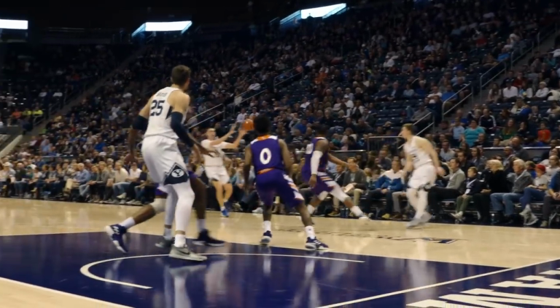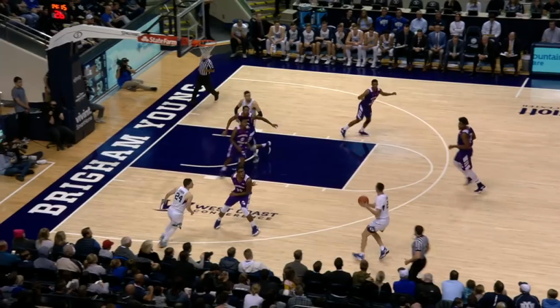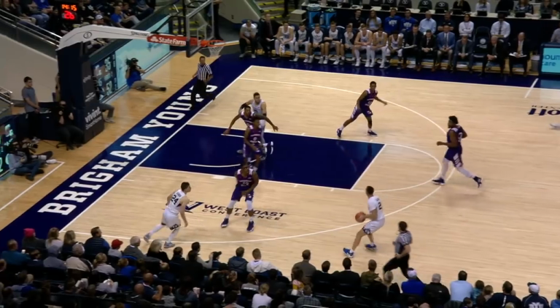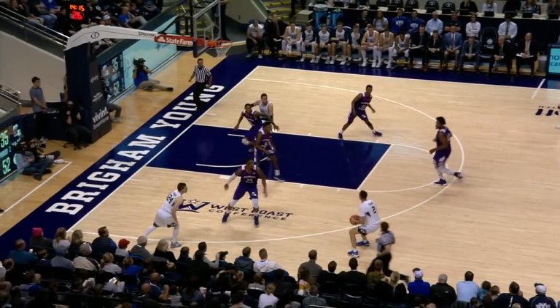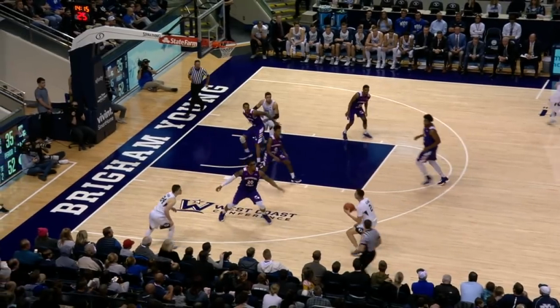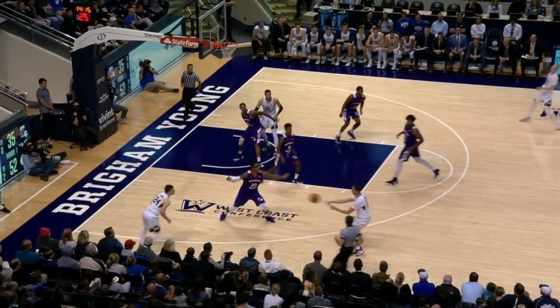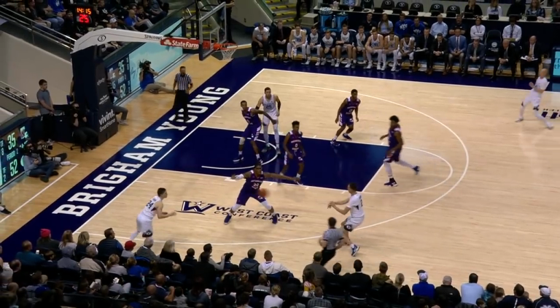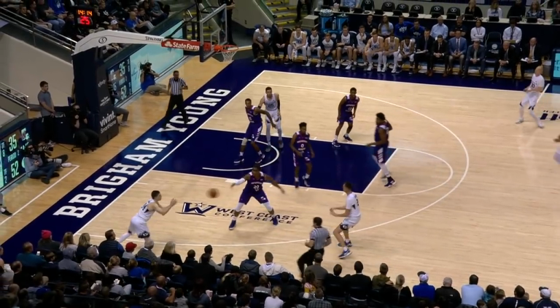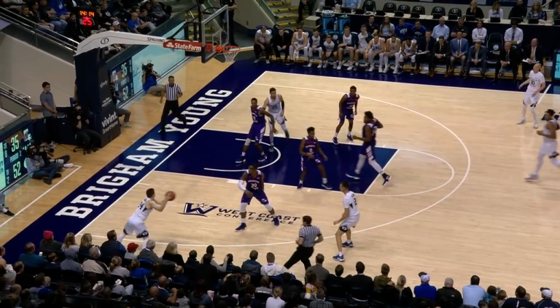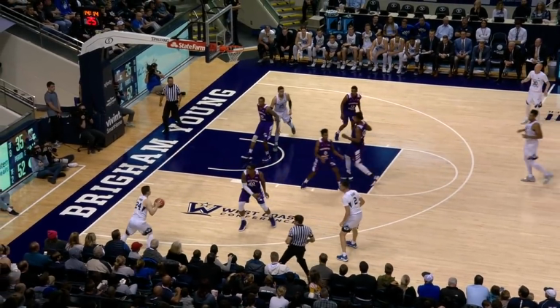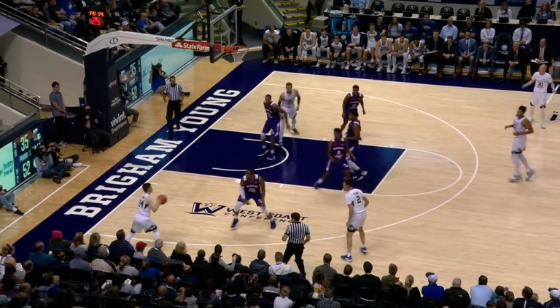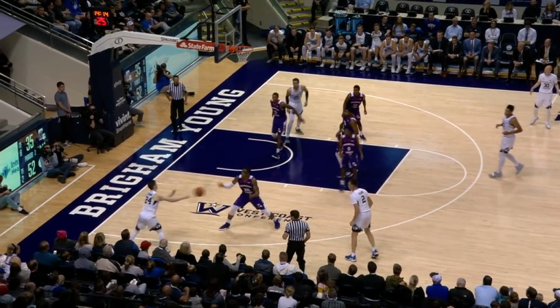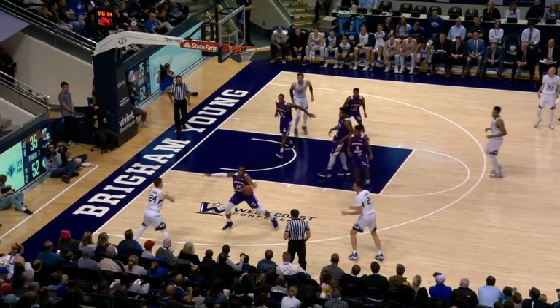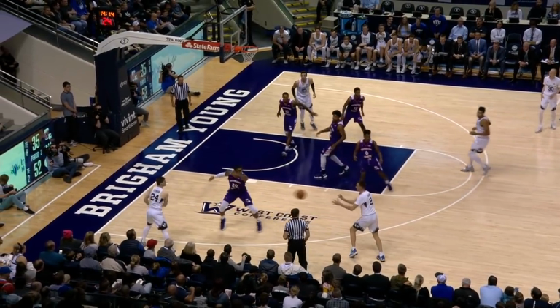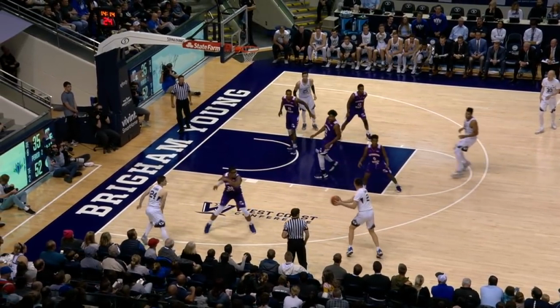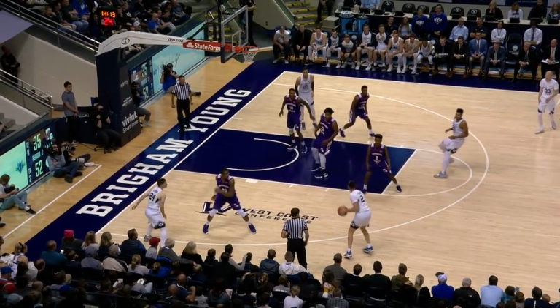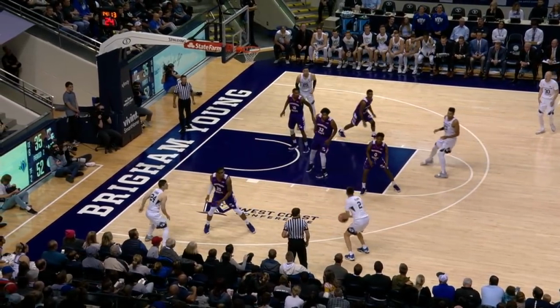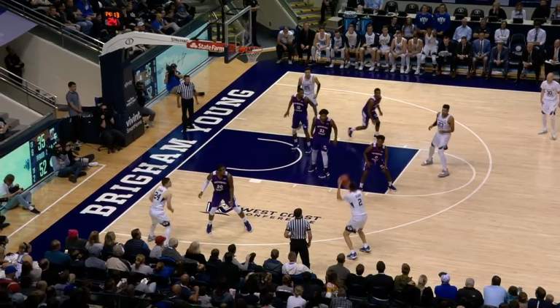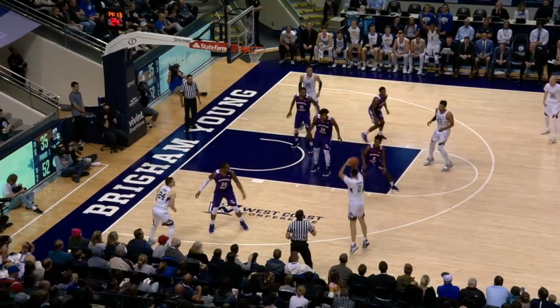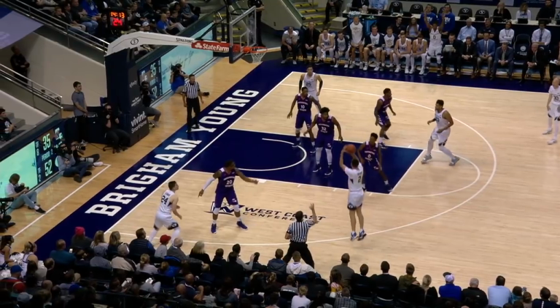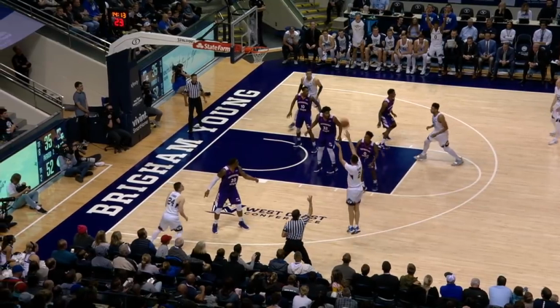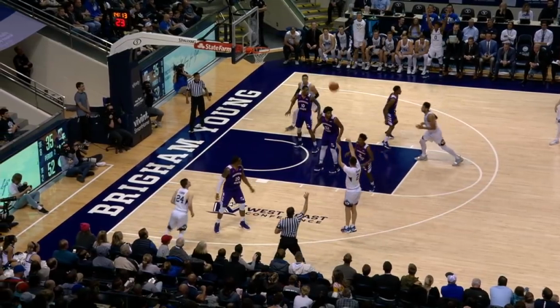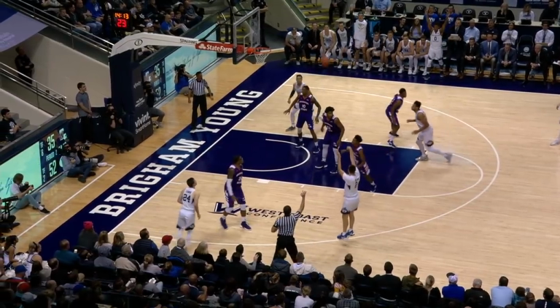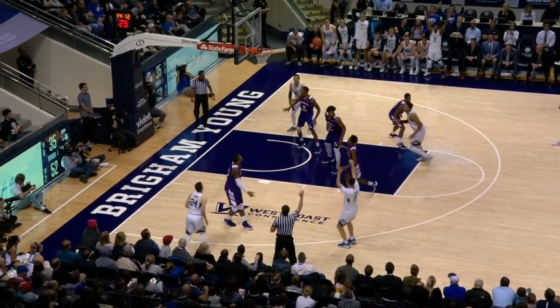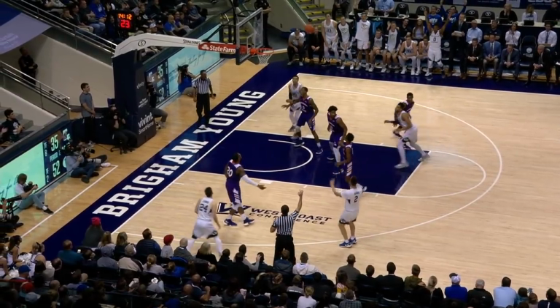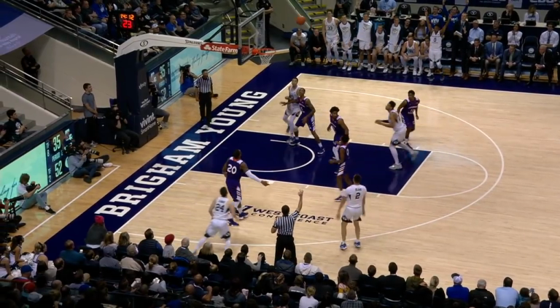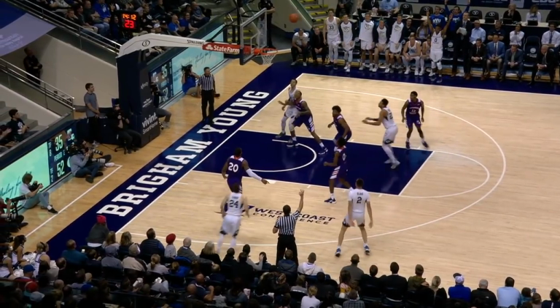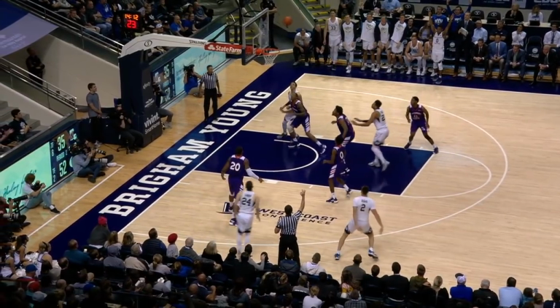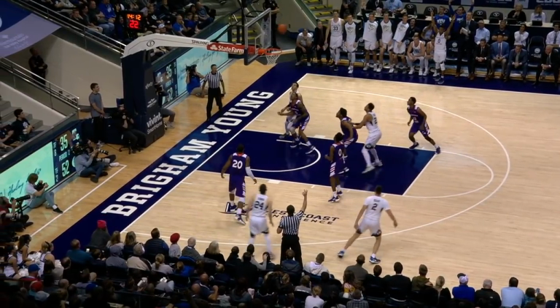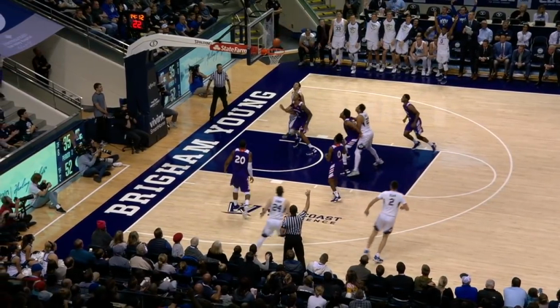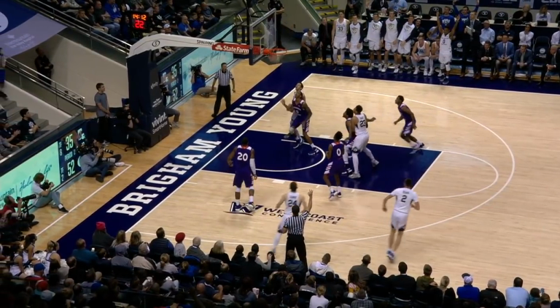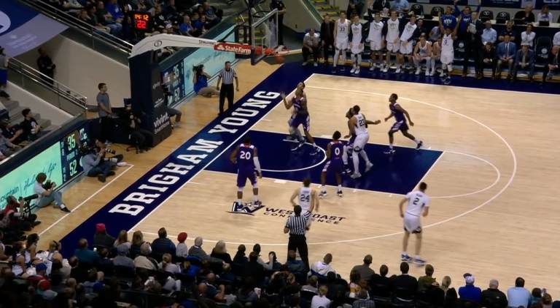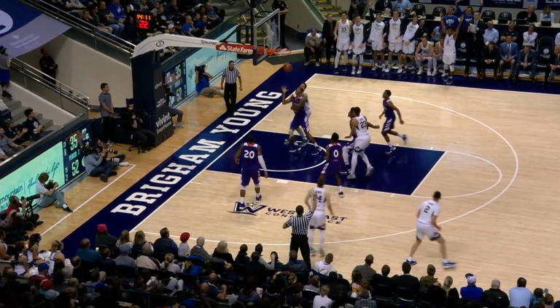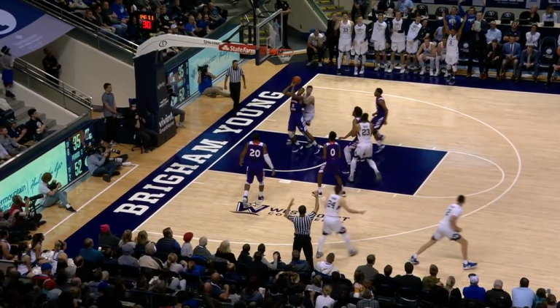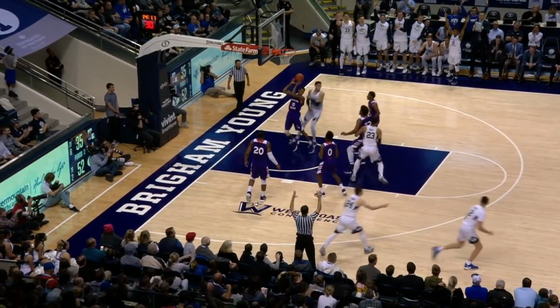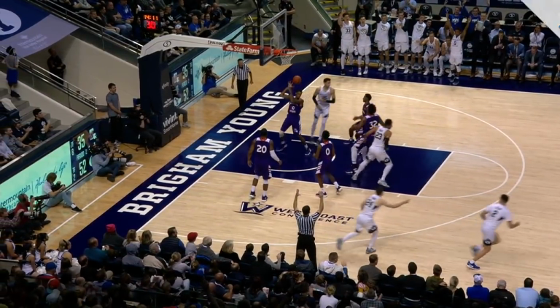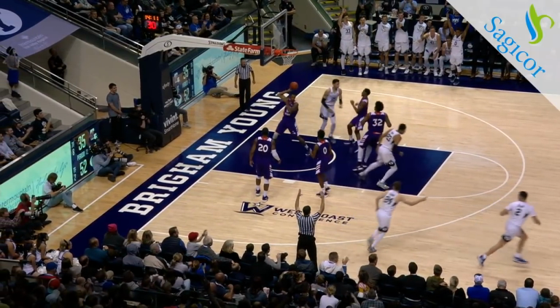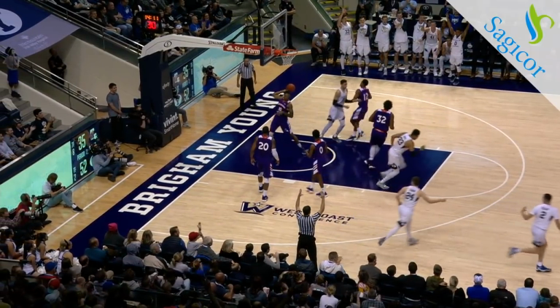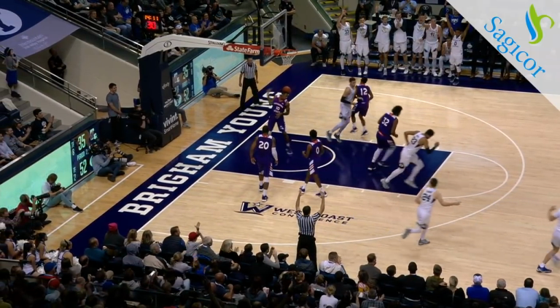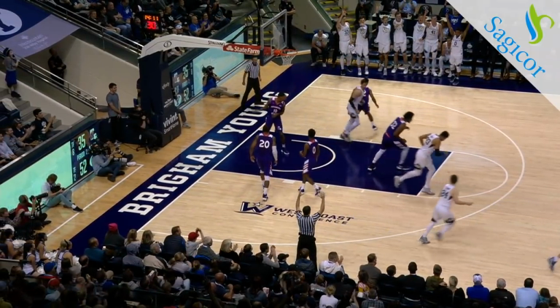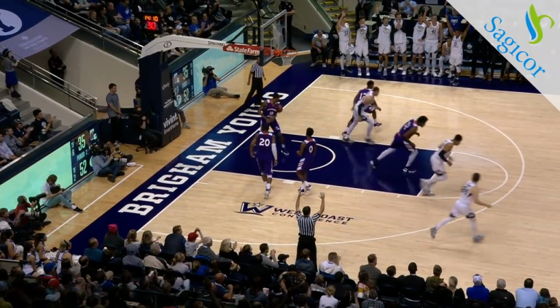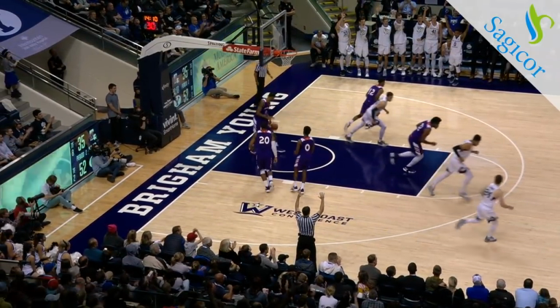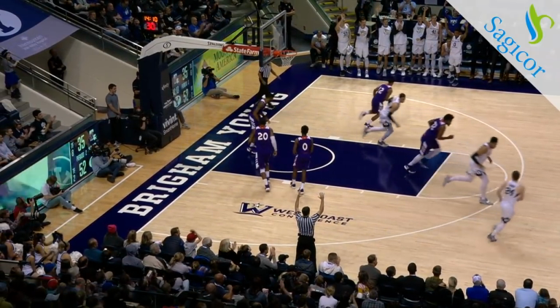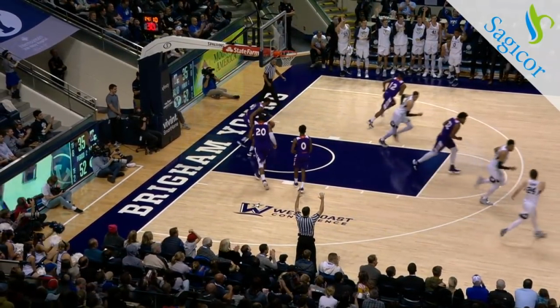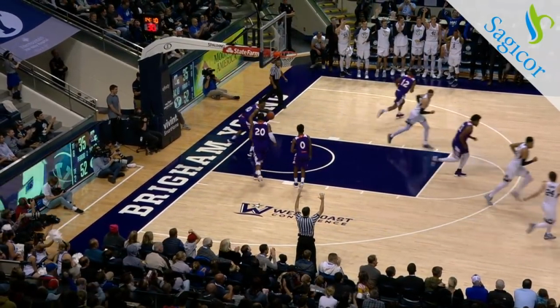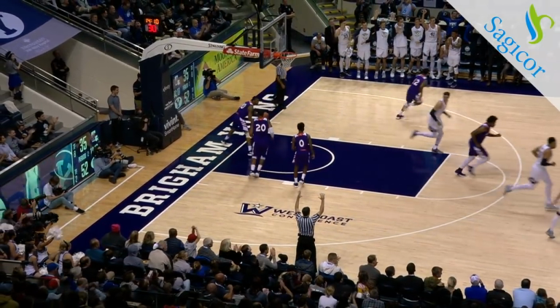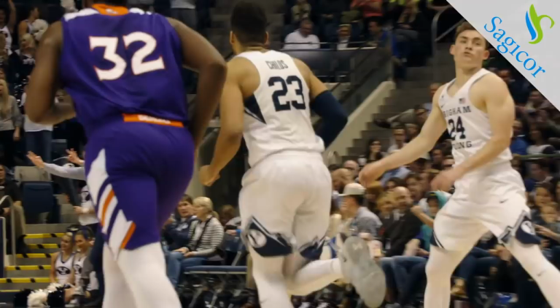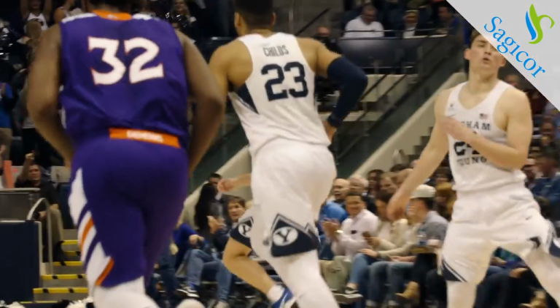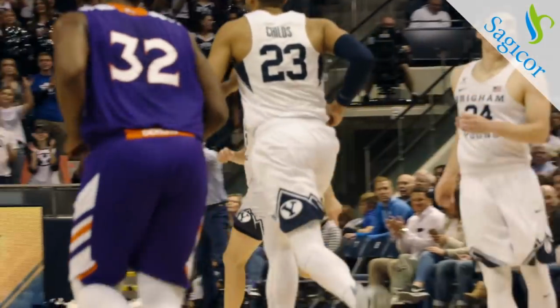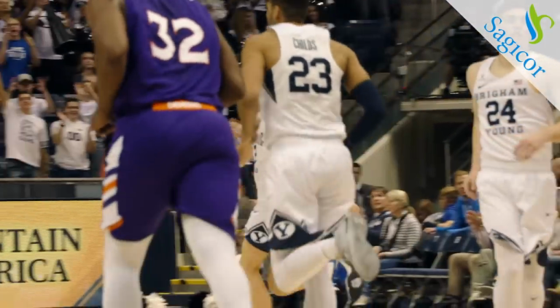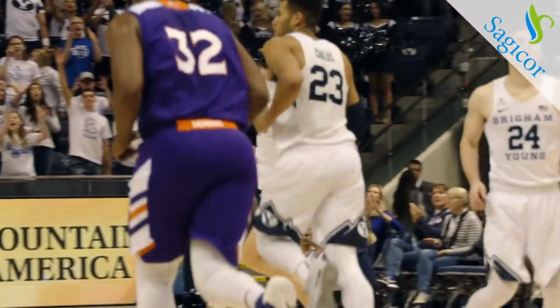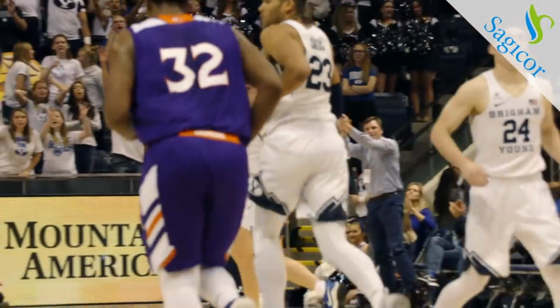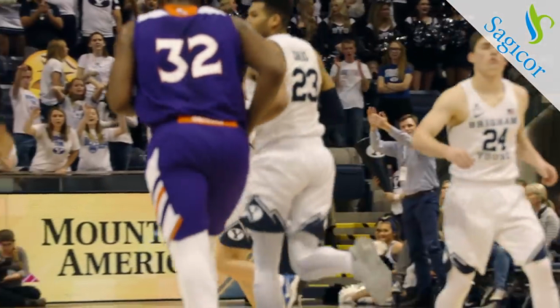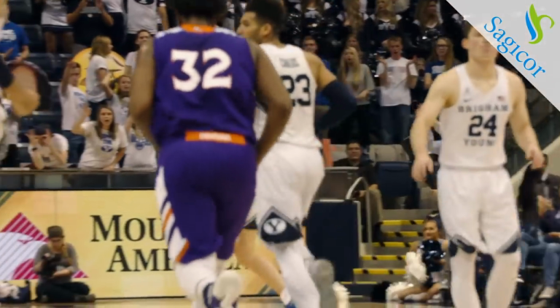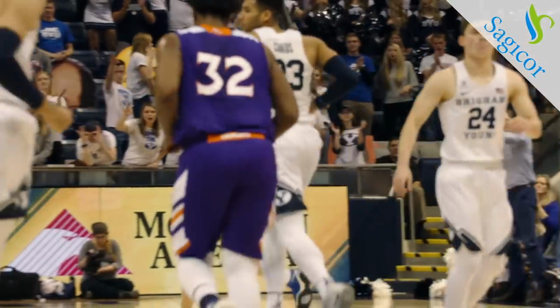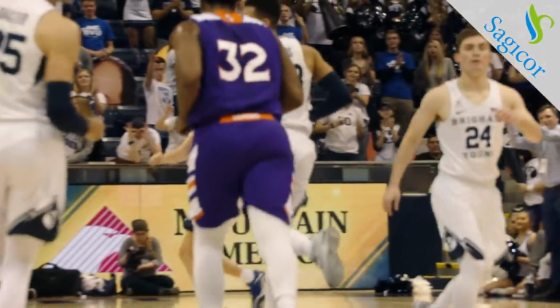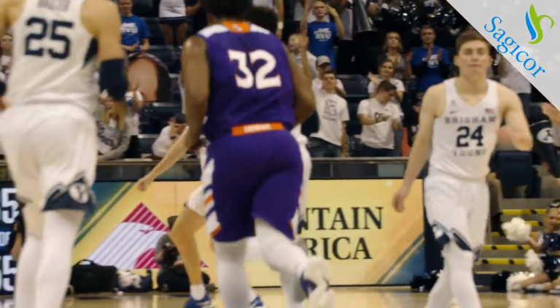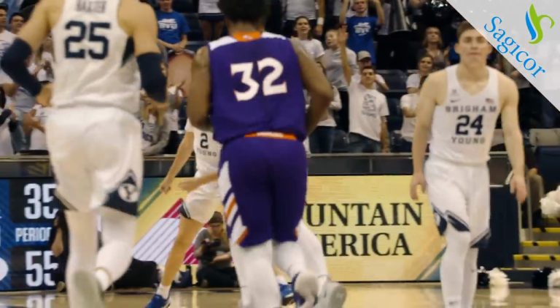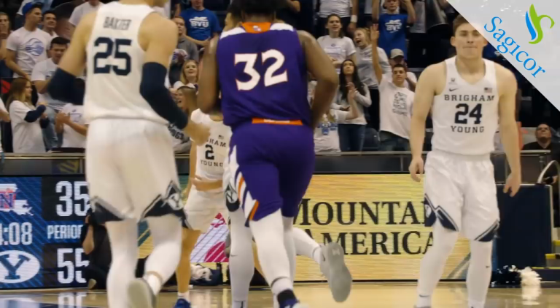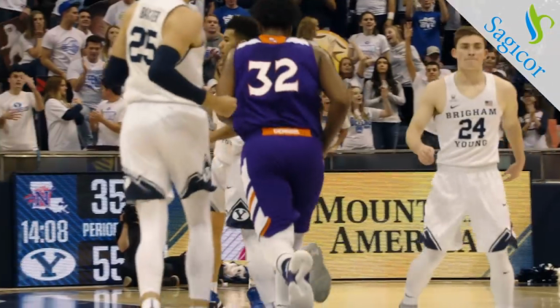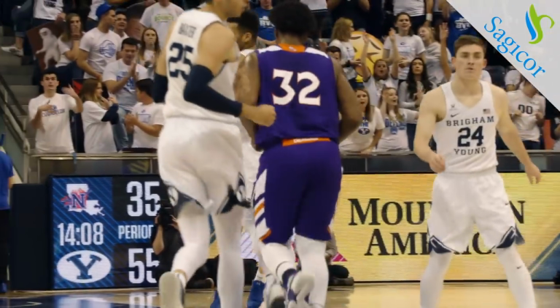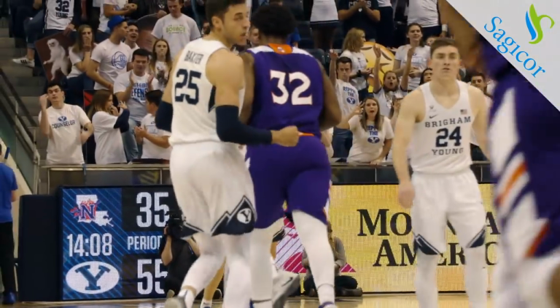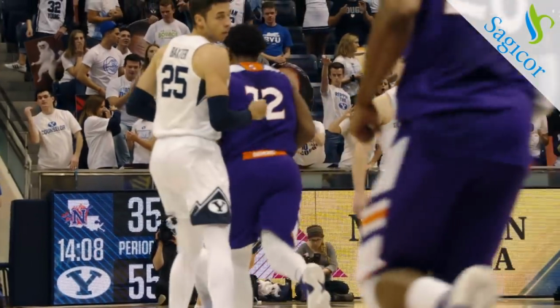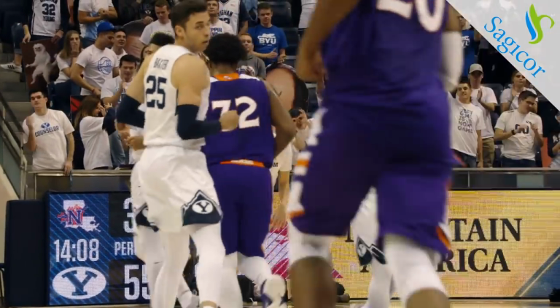McKay Cannon takes a long pass, taps it to Selyus, back to McKay, return to Zach, 3 on its way and good. Zach Selyus makes it a 20-point game, 55-35.